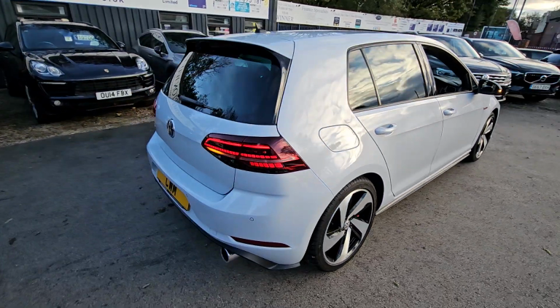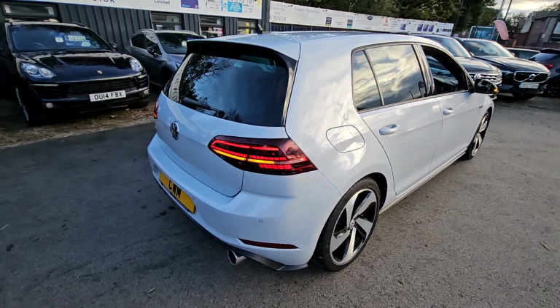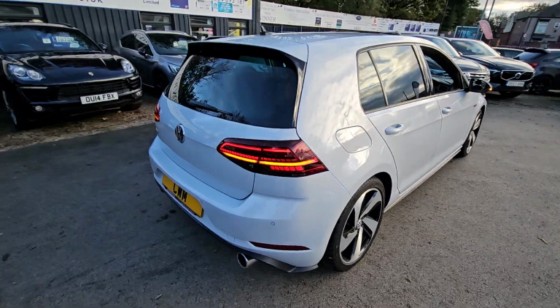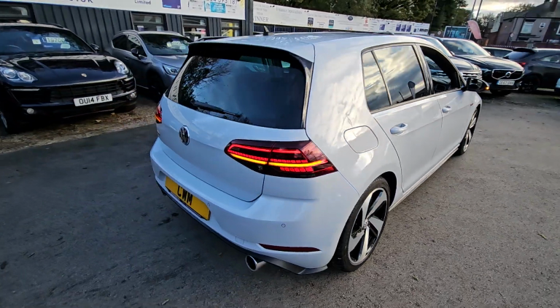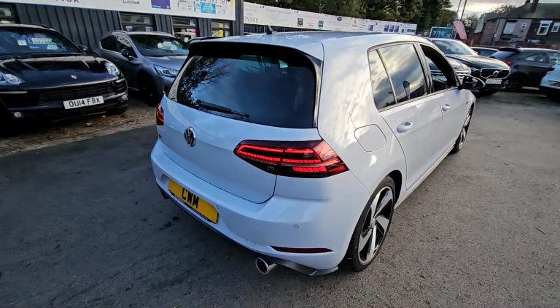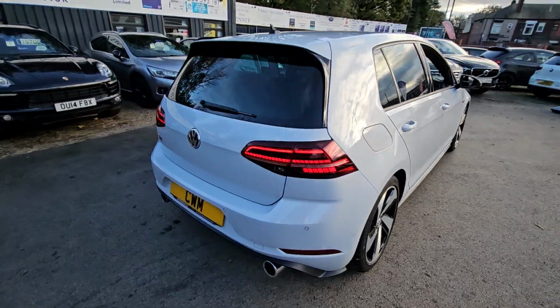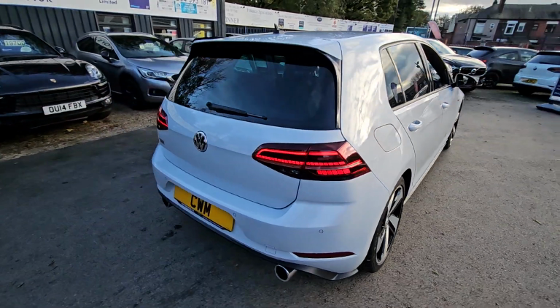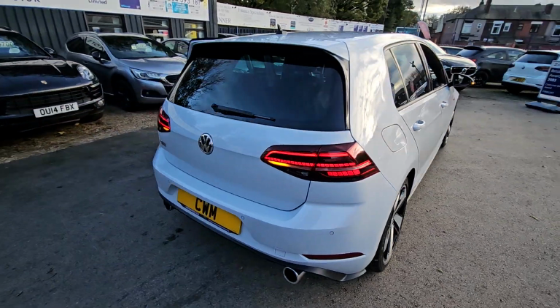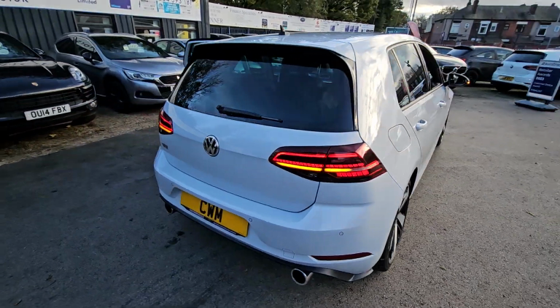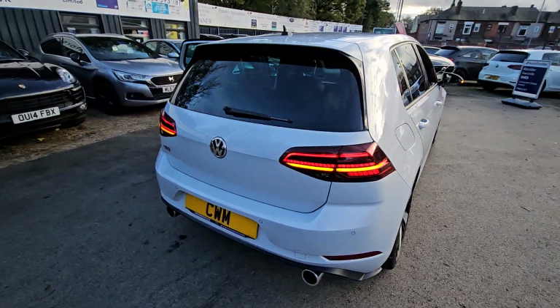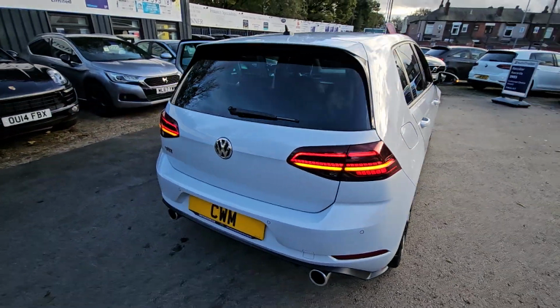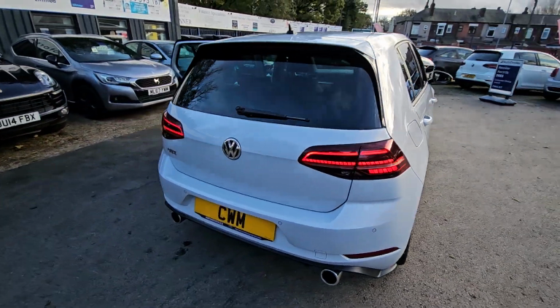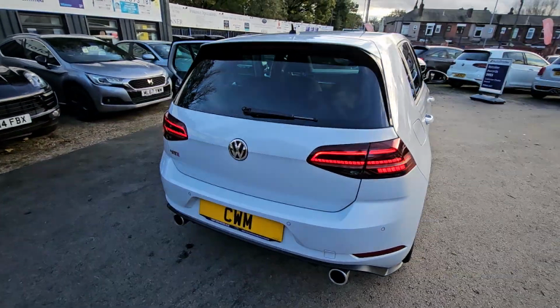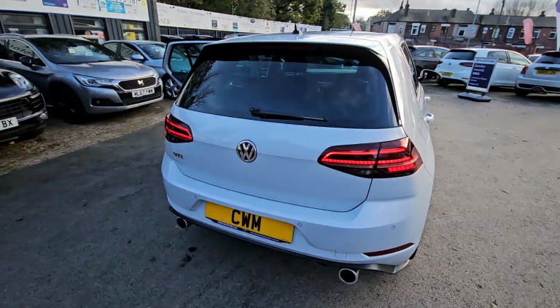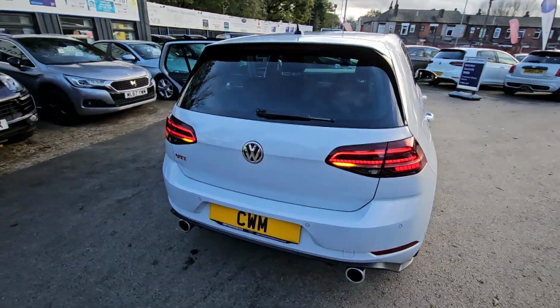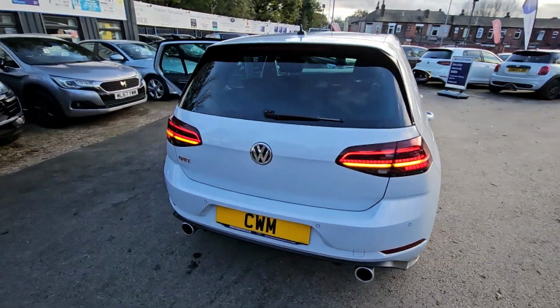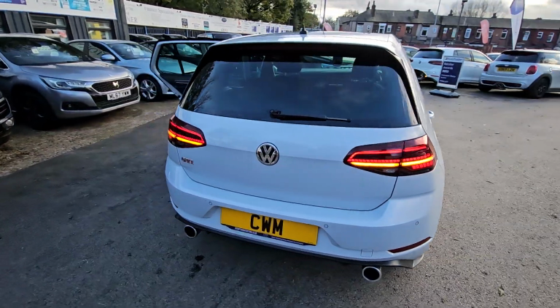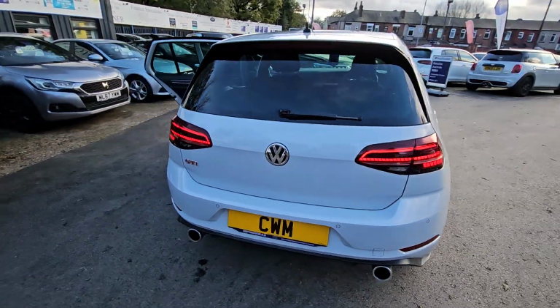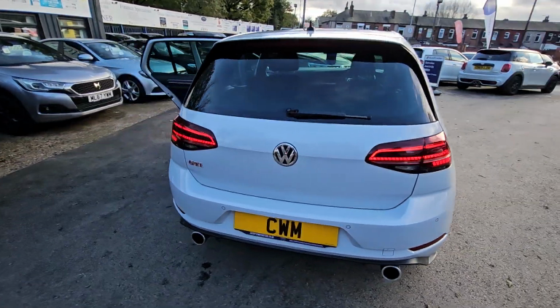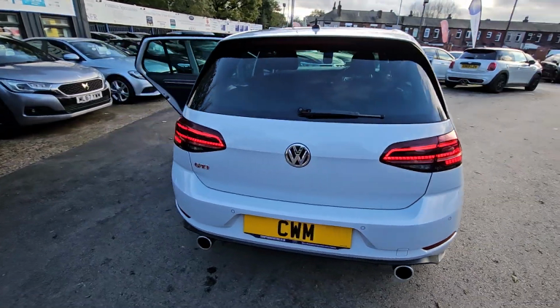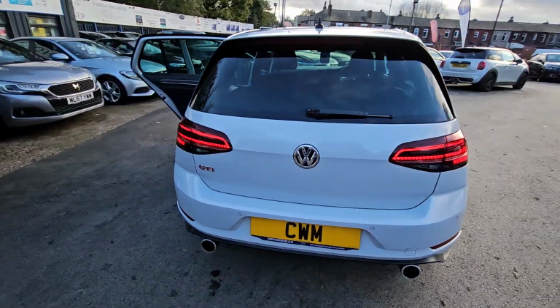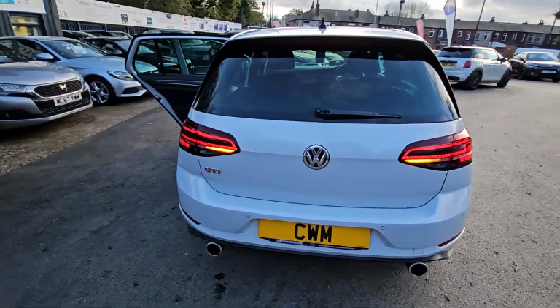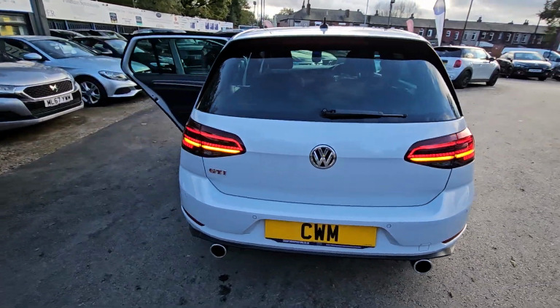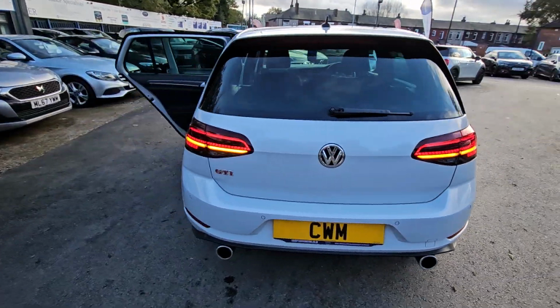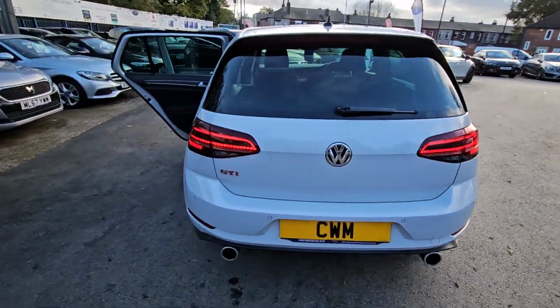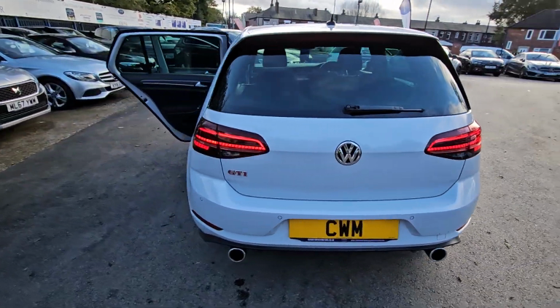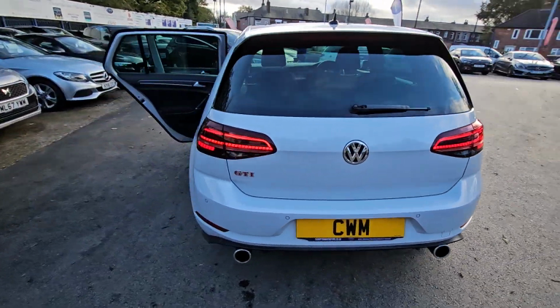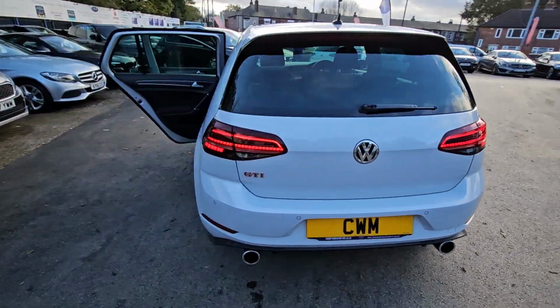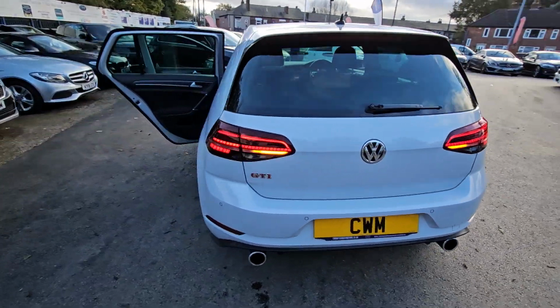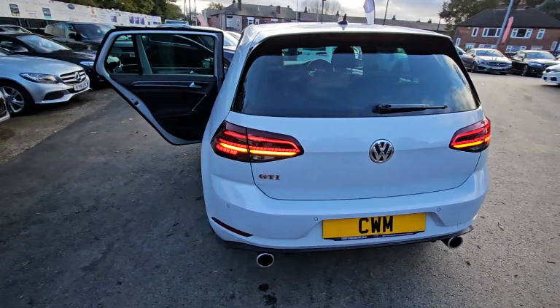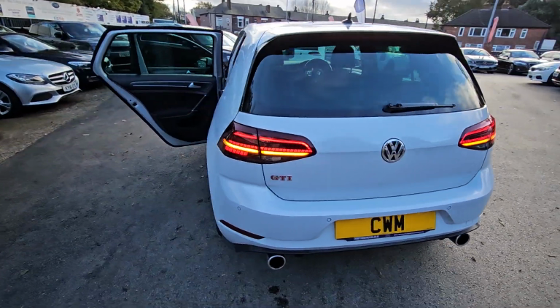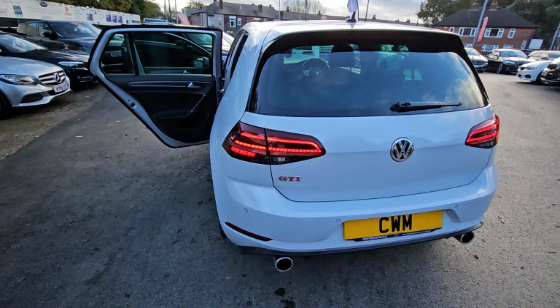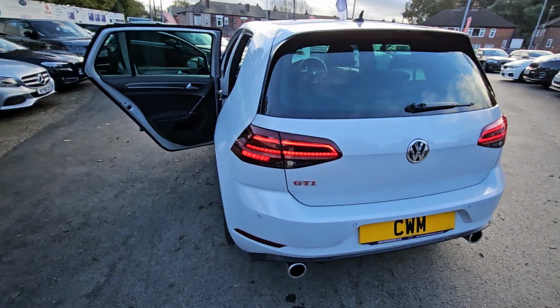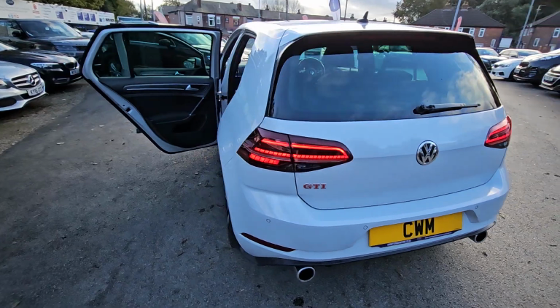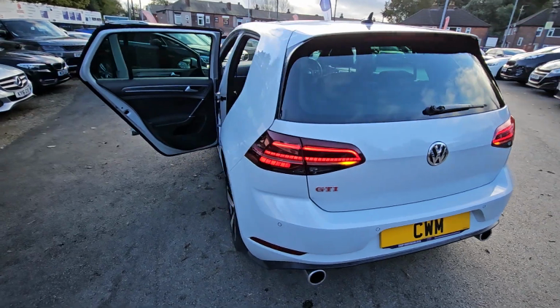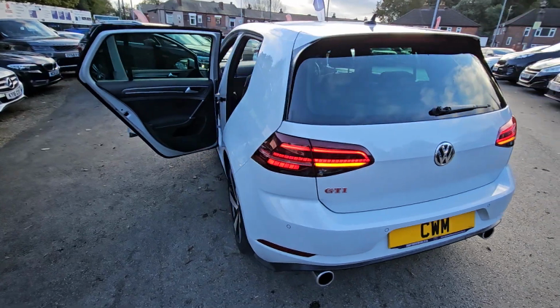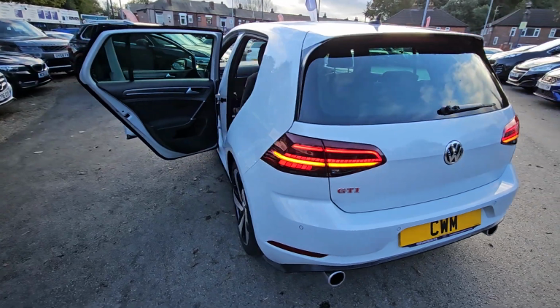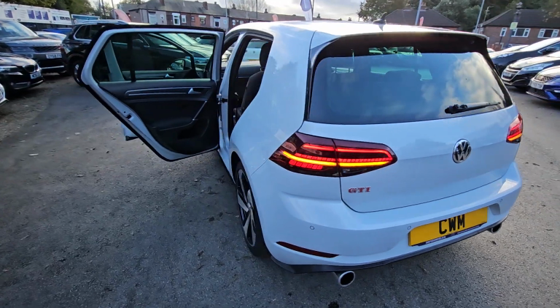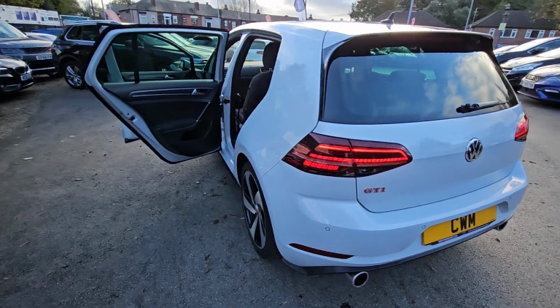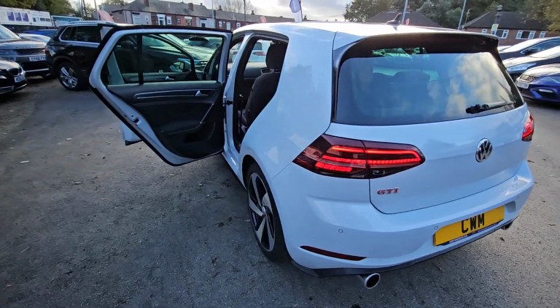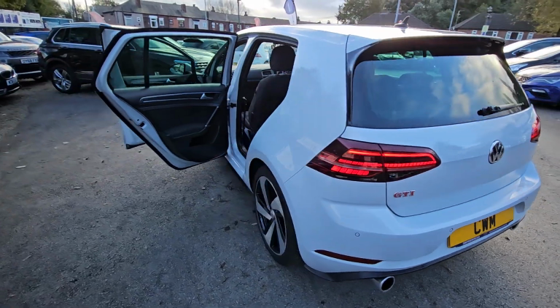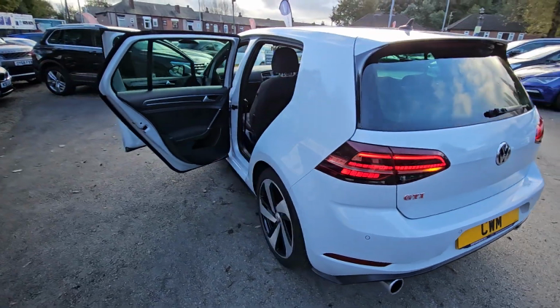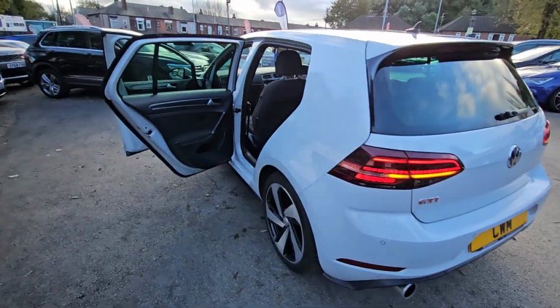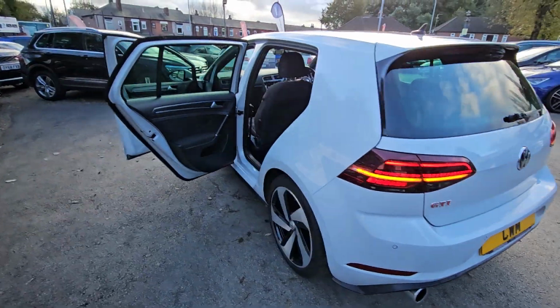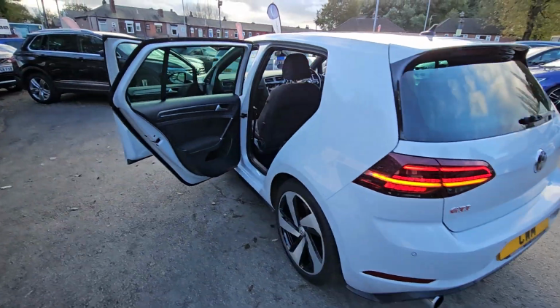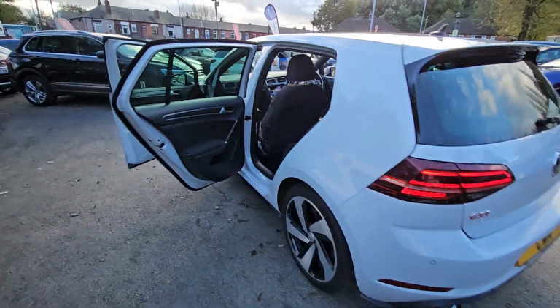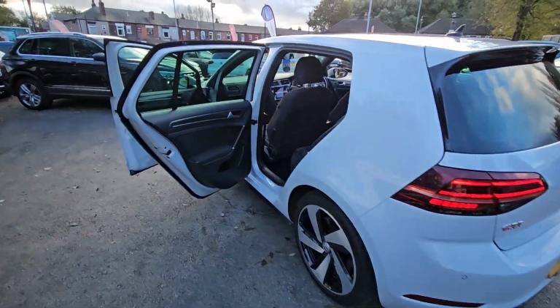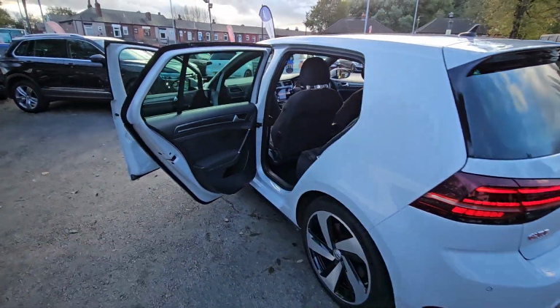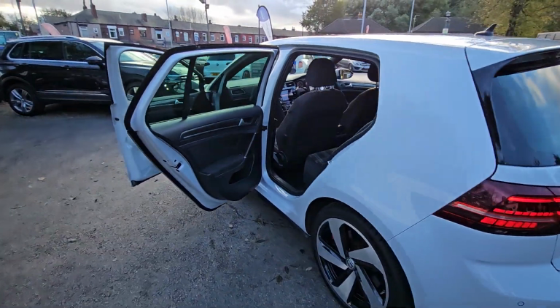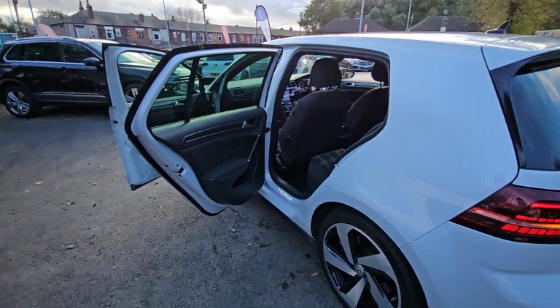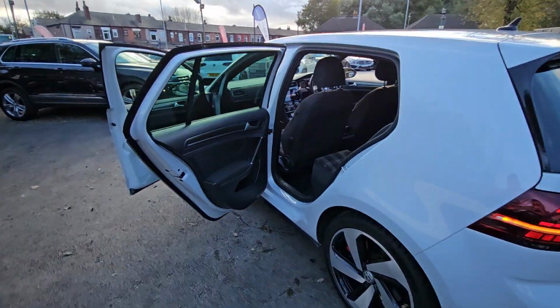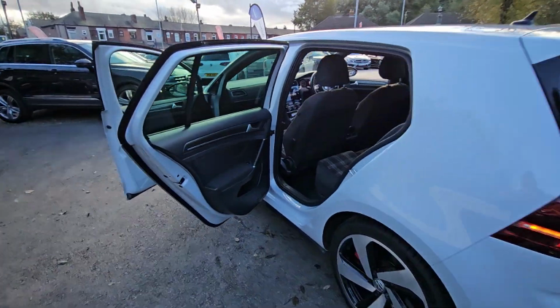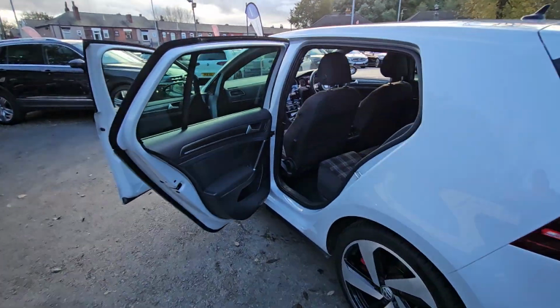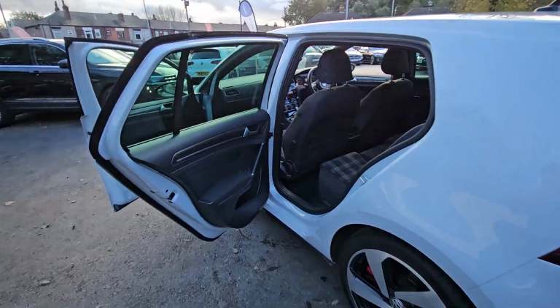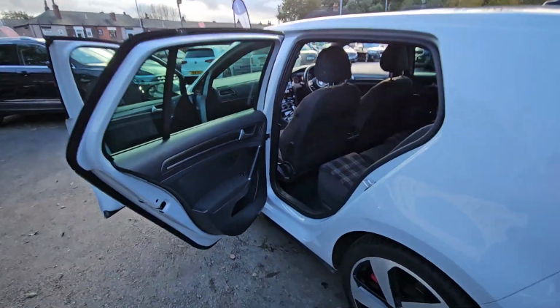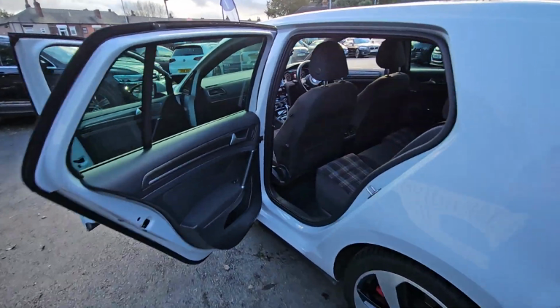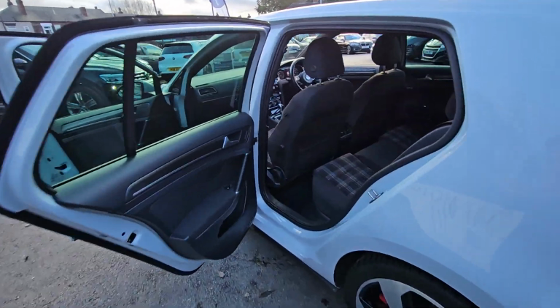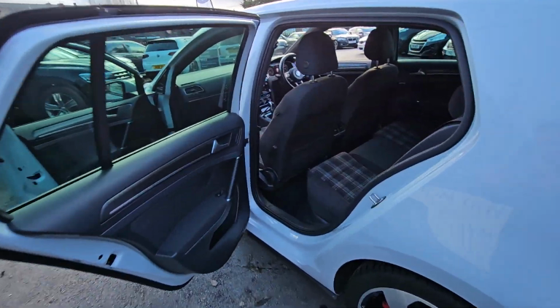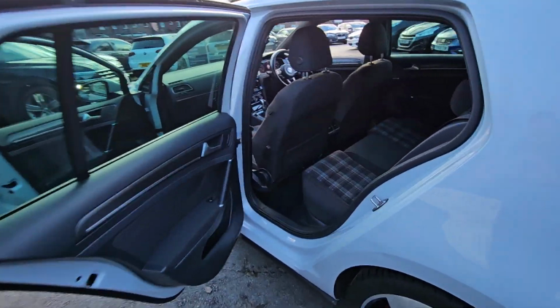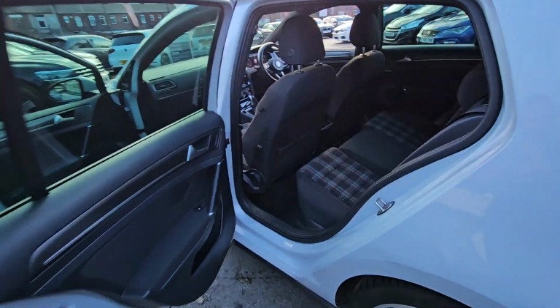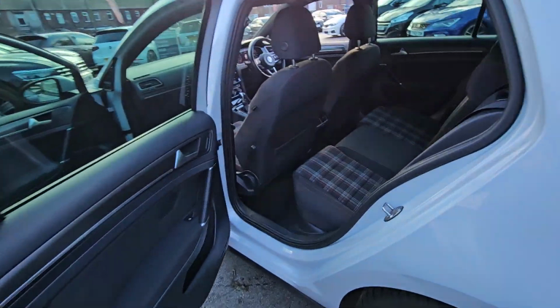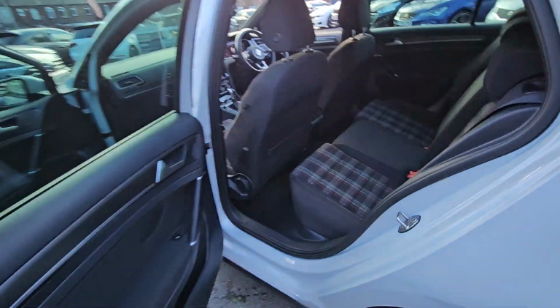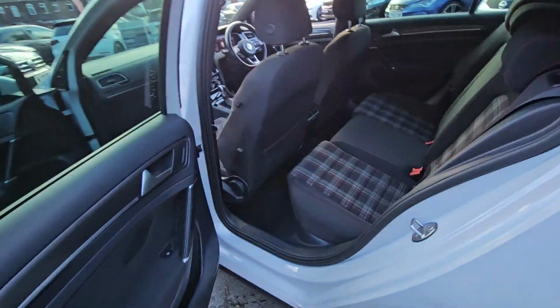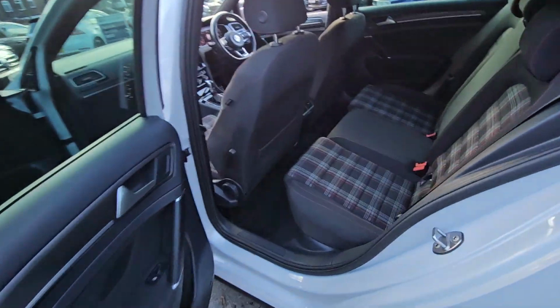Hi everyone, it's Braden at Crump Toy Motors and this is our latest arrival. This is a stunning 2018 Volkswagen Golf GTI.